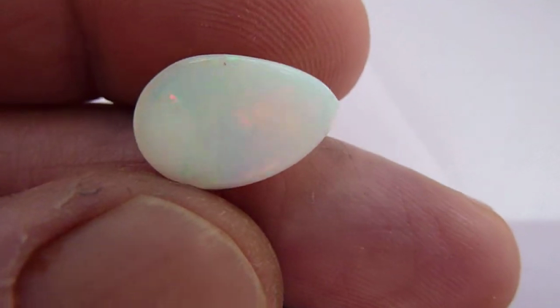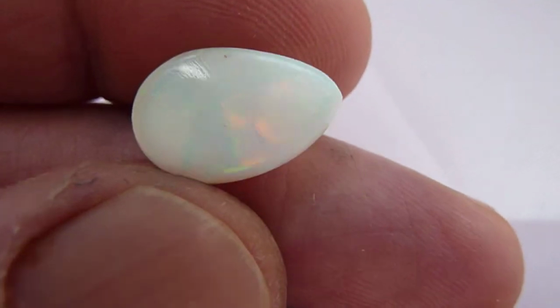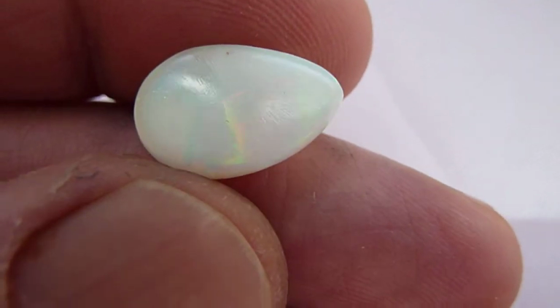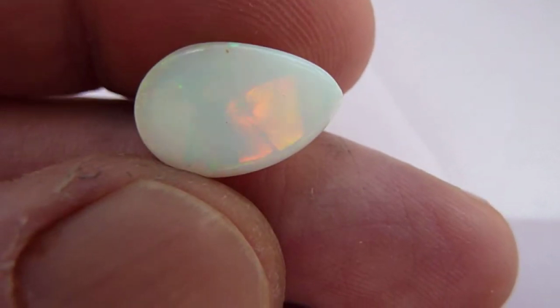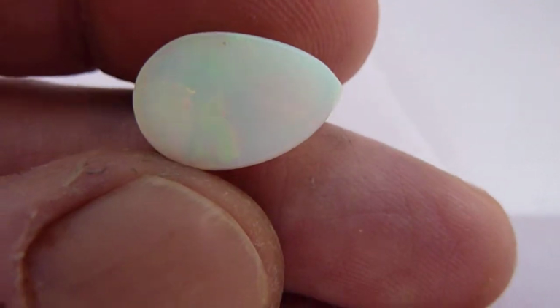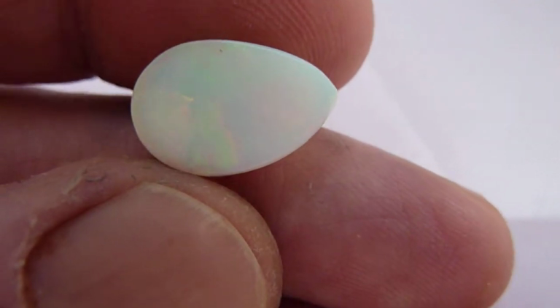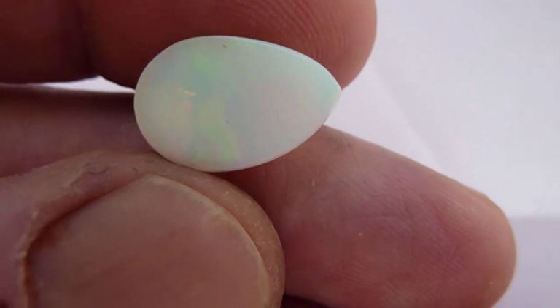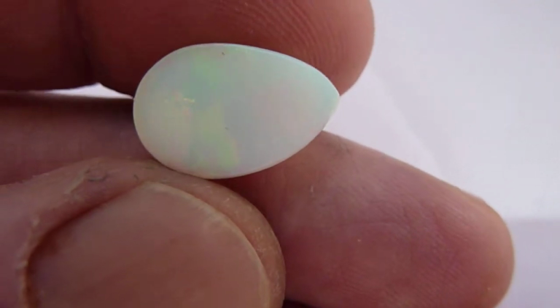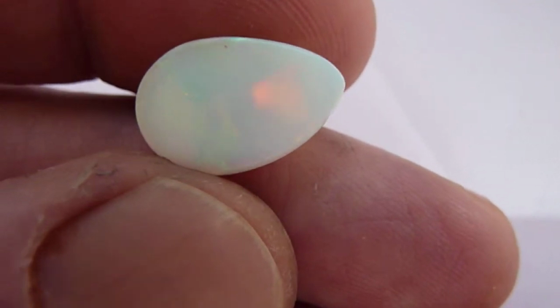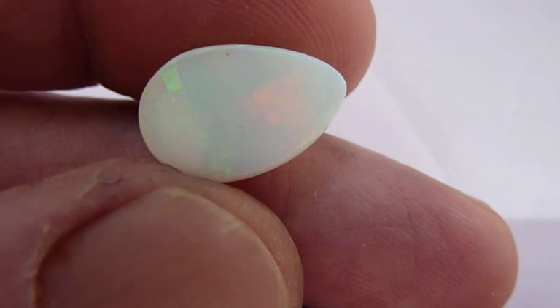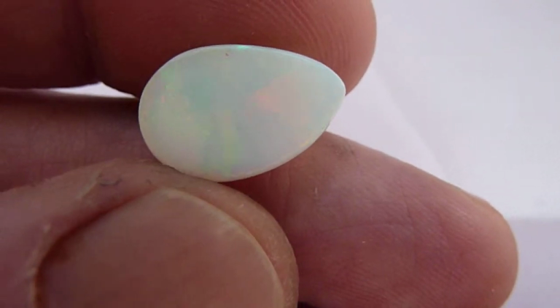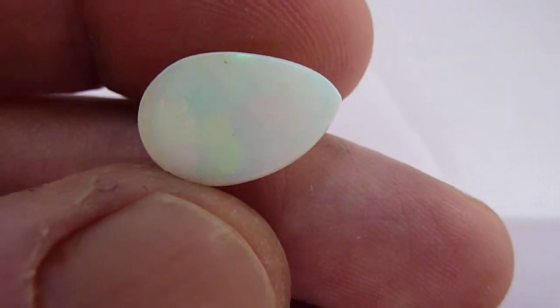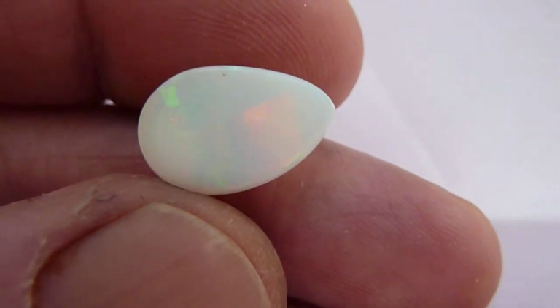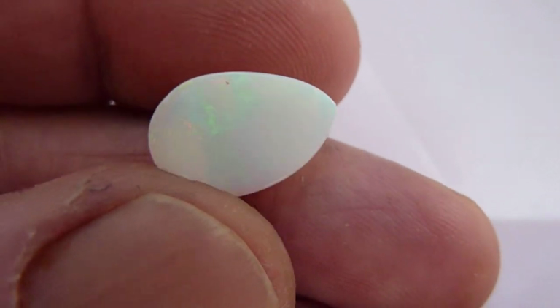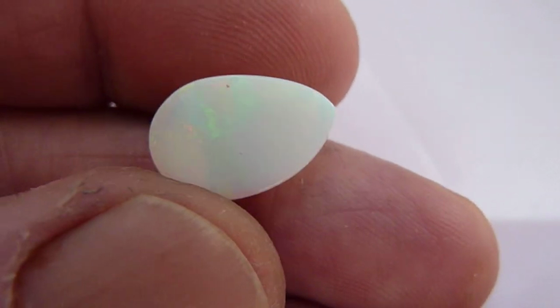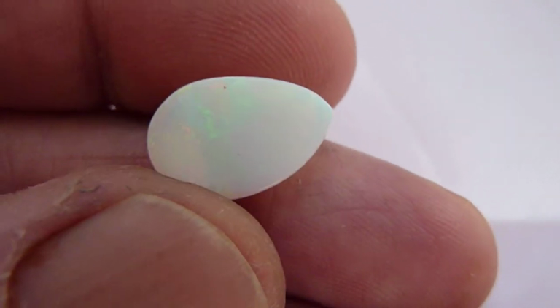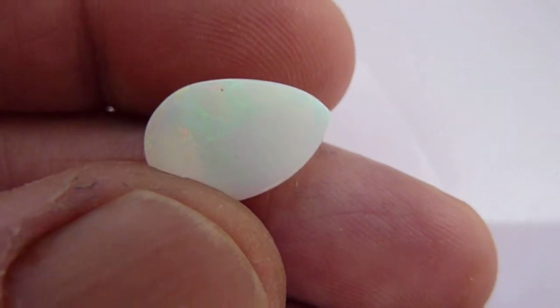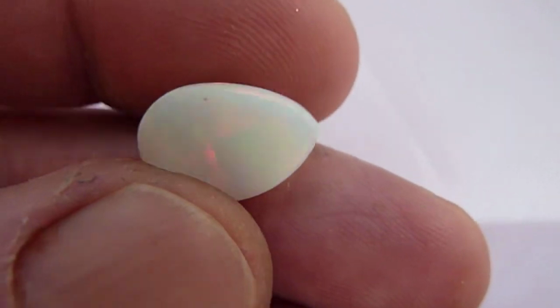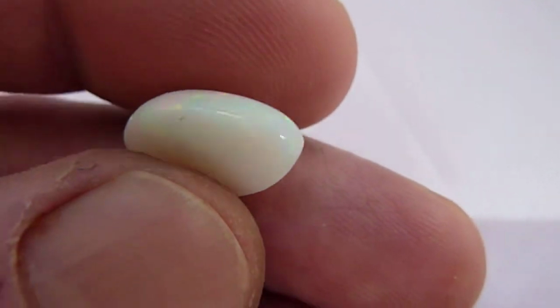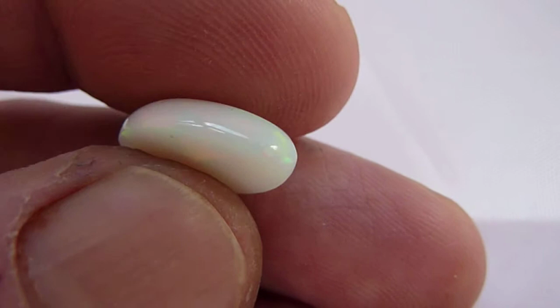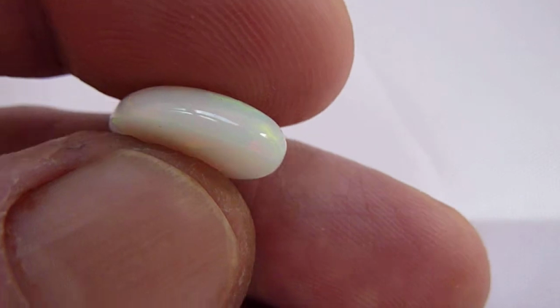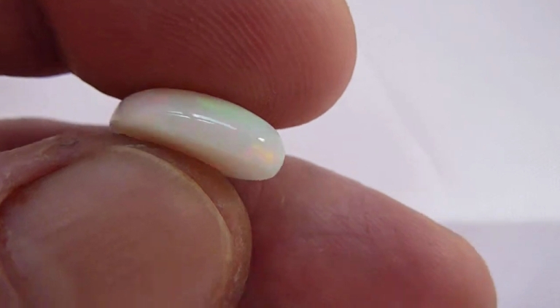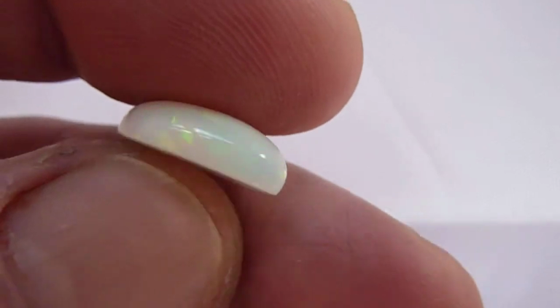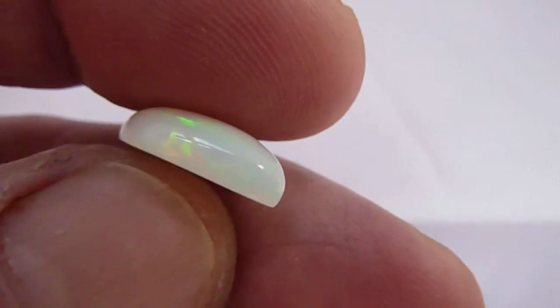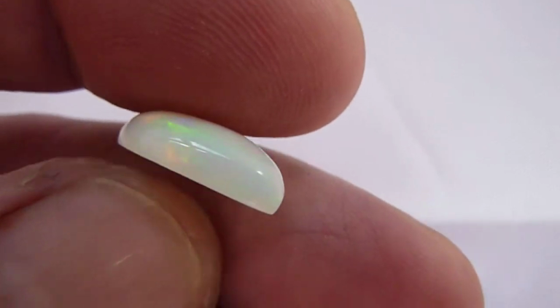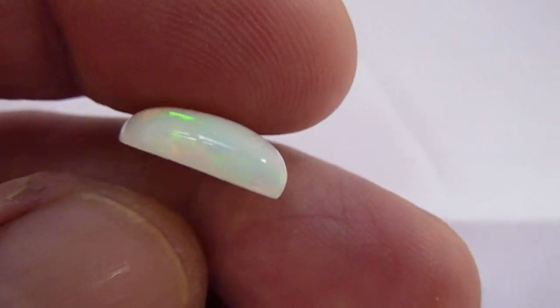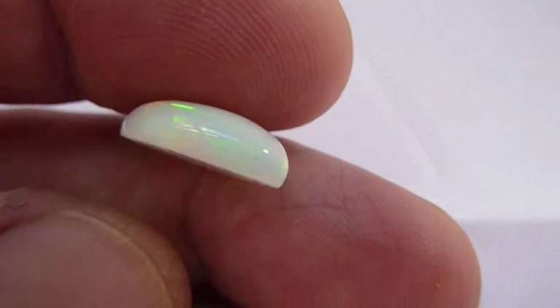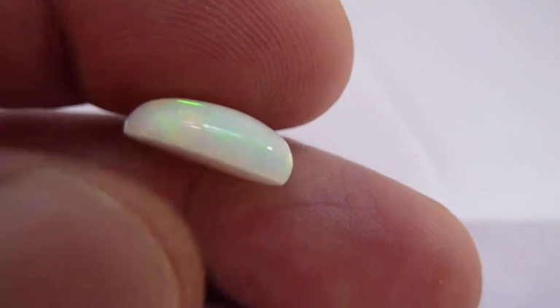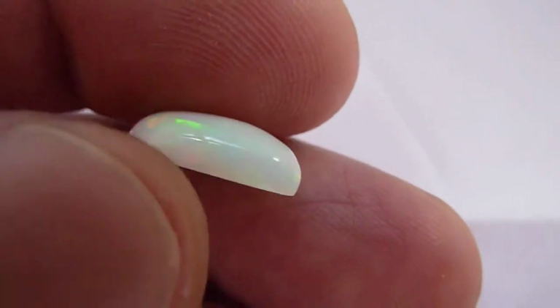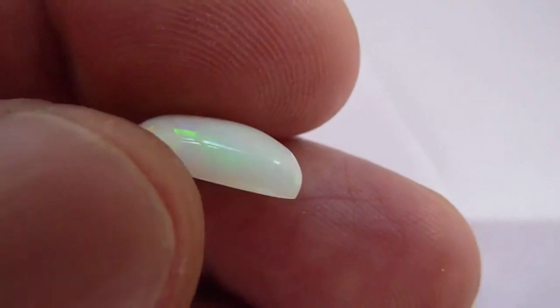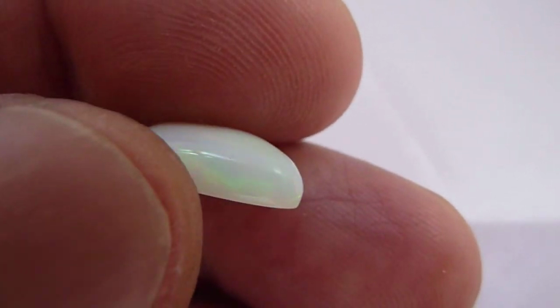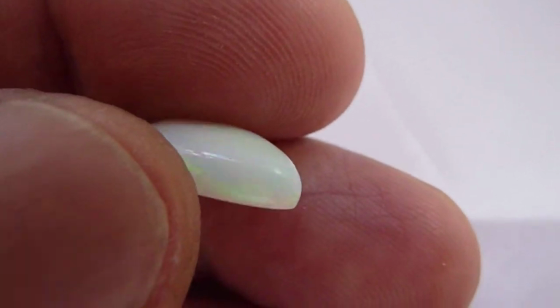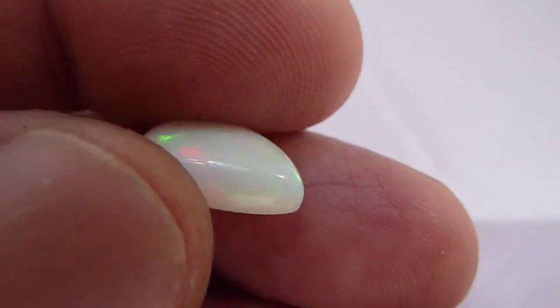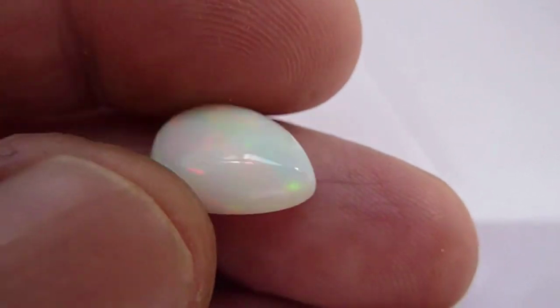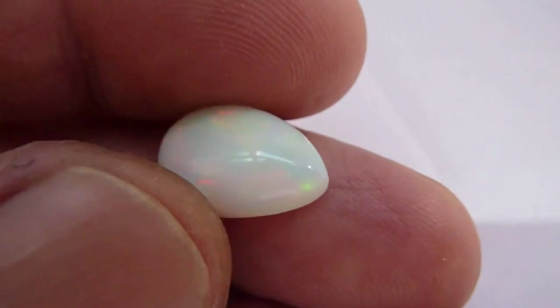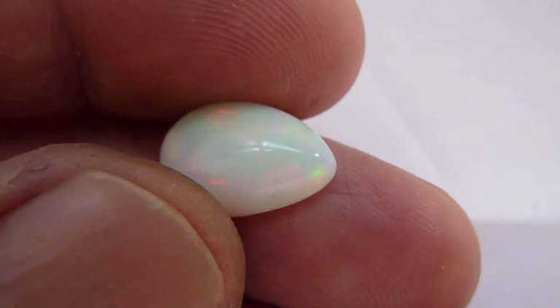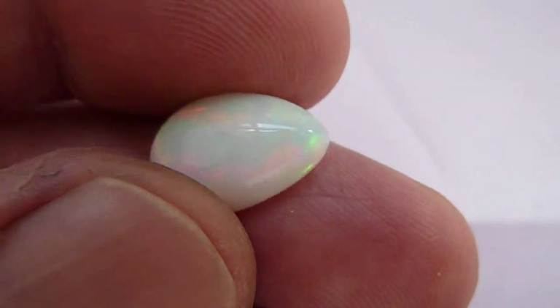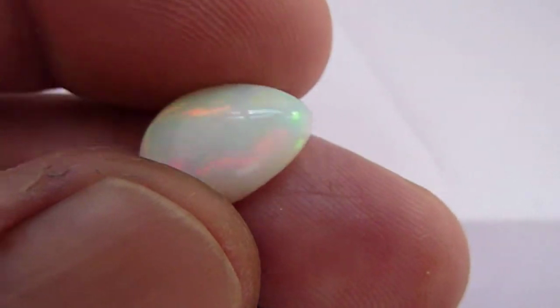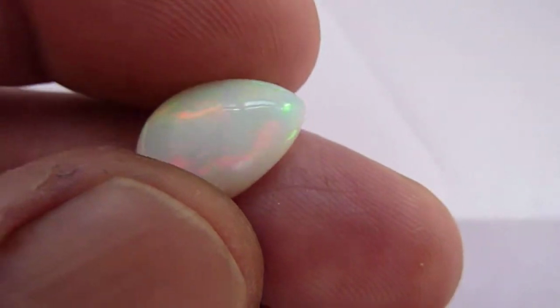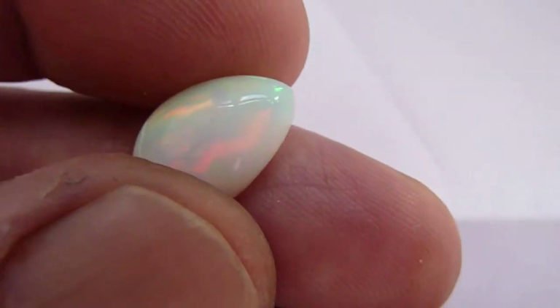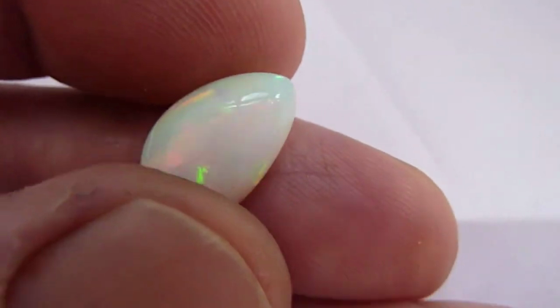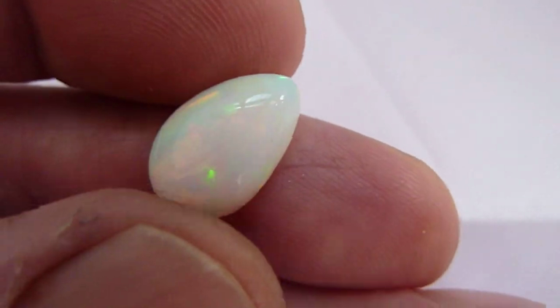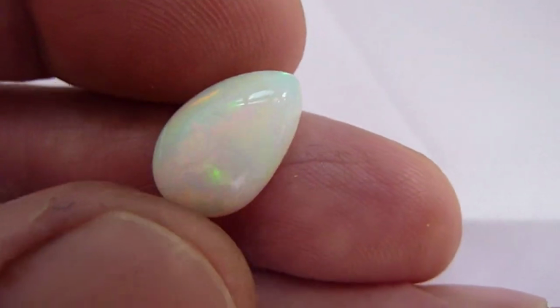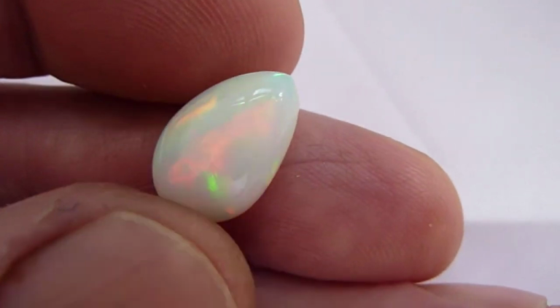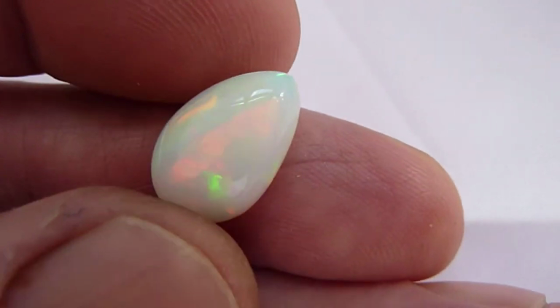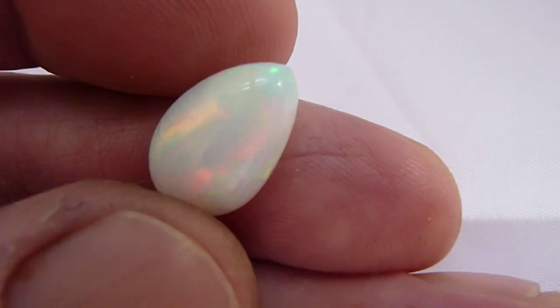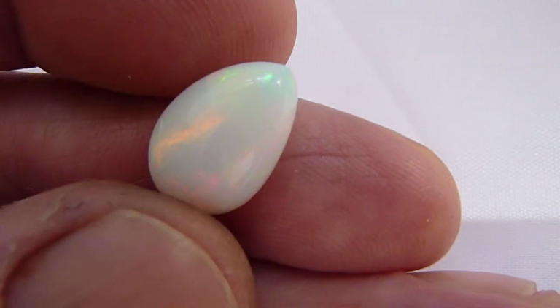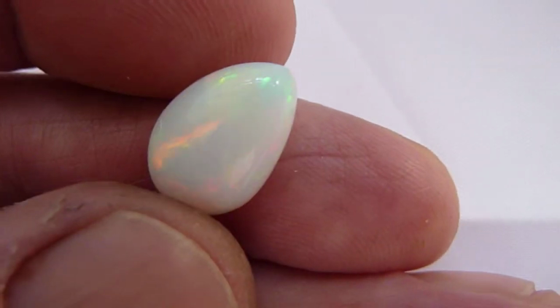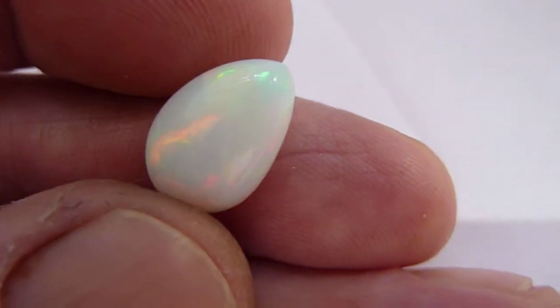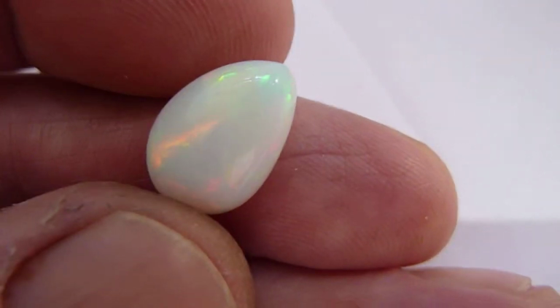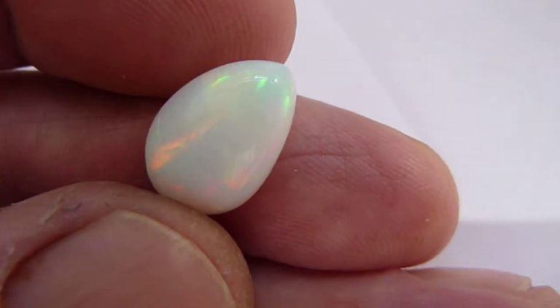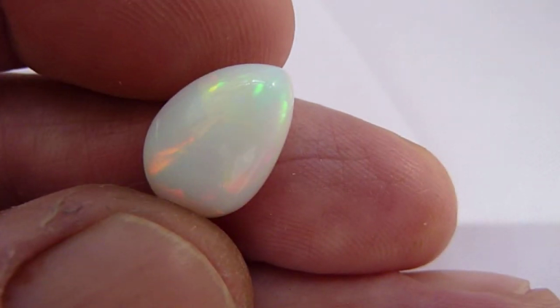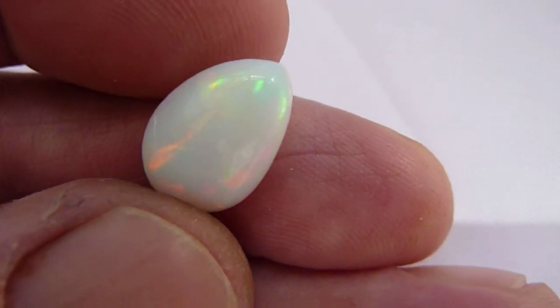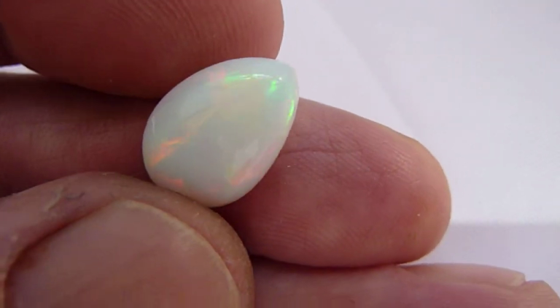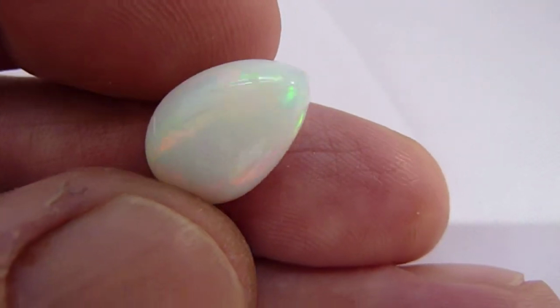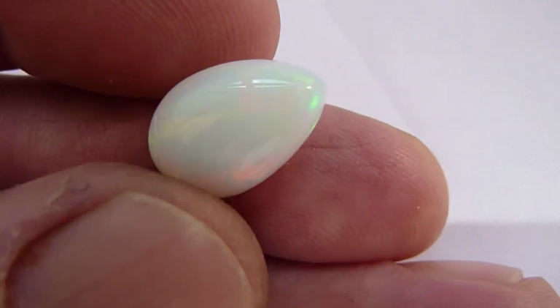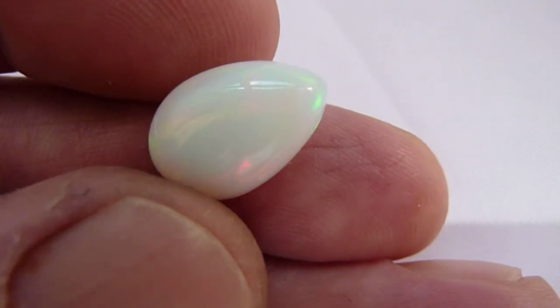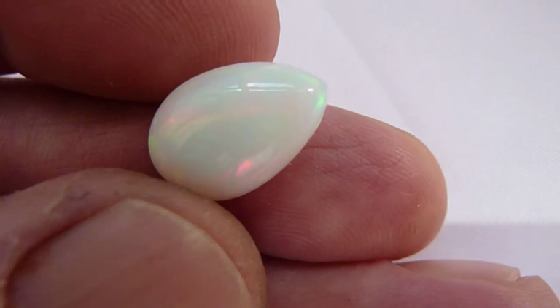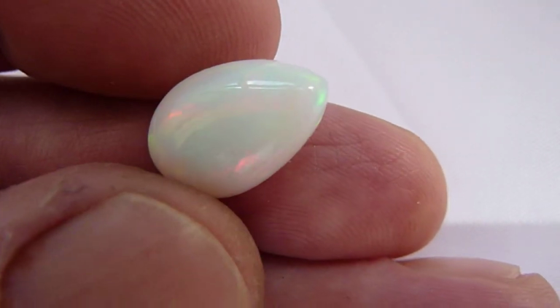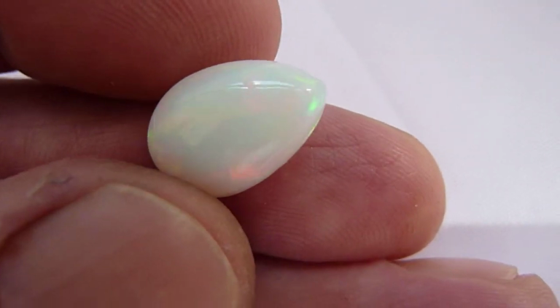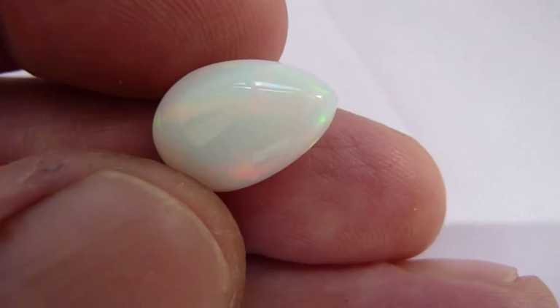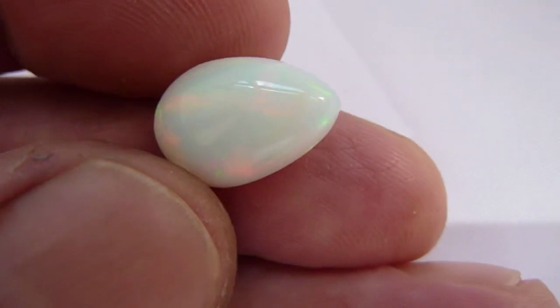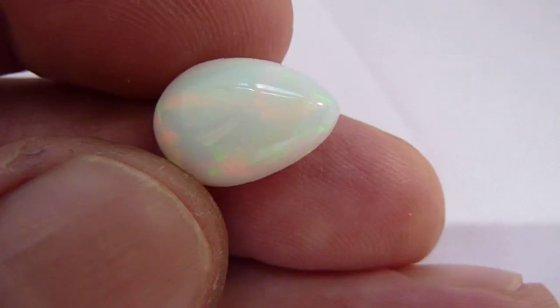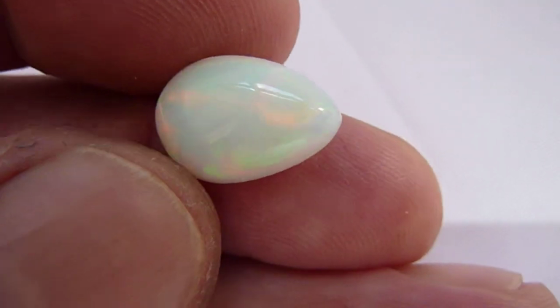The stone has been polished and is ready to be set in jewellery. Wonderful piece.